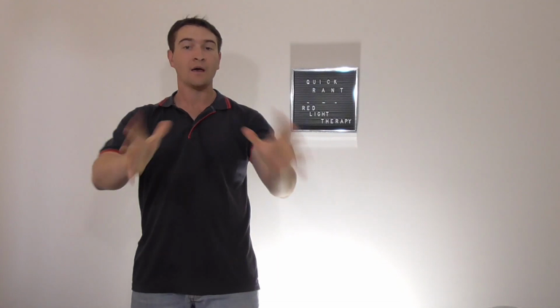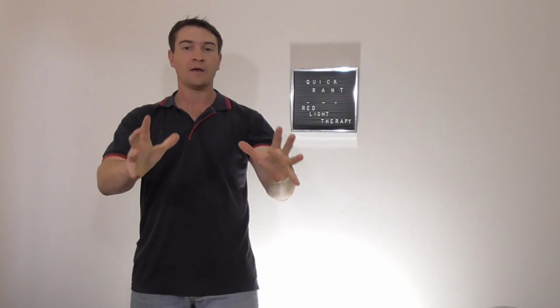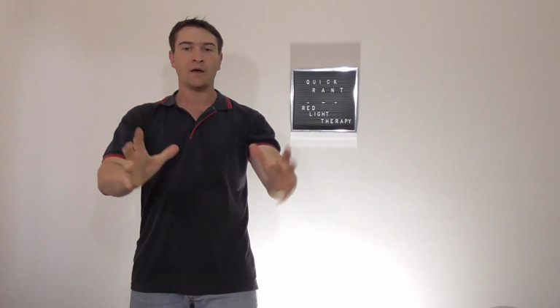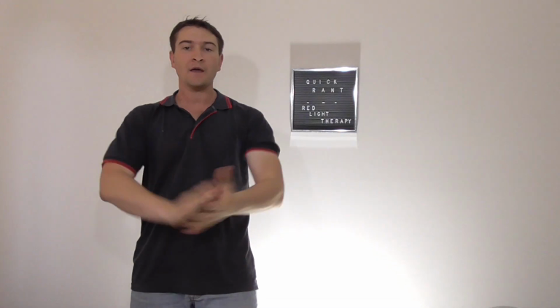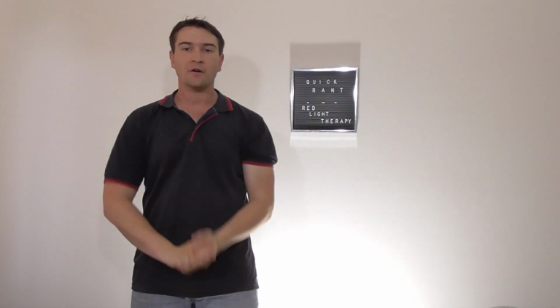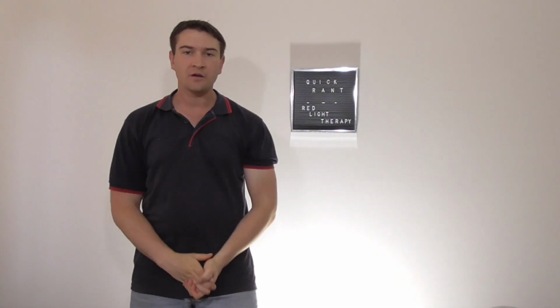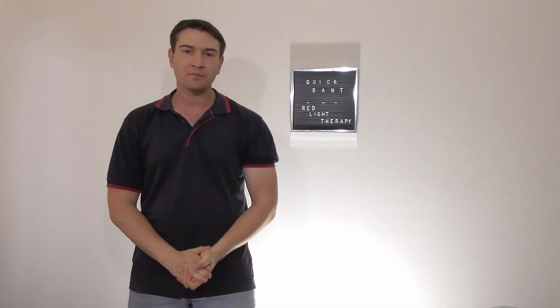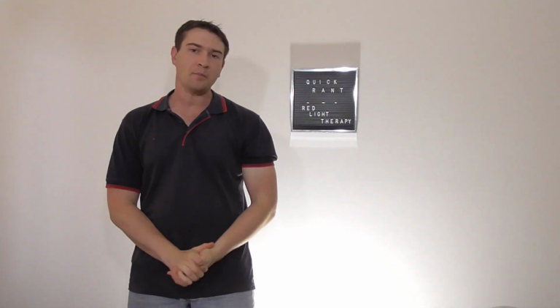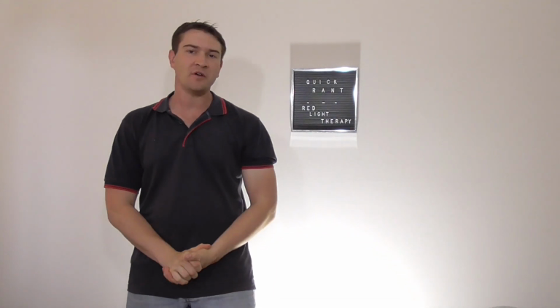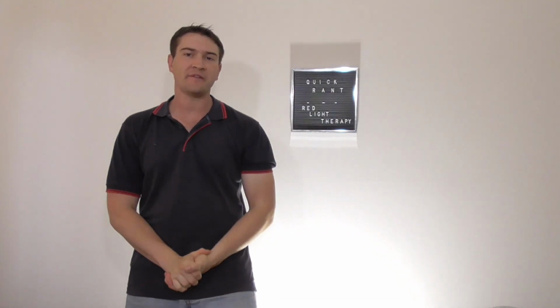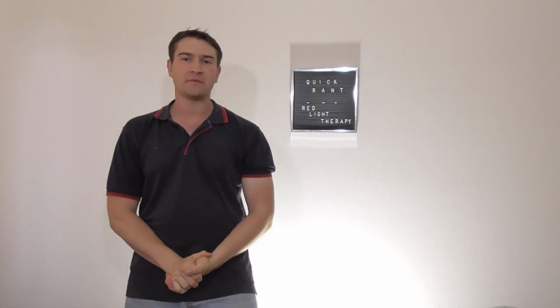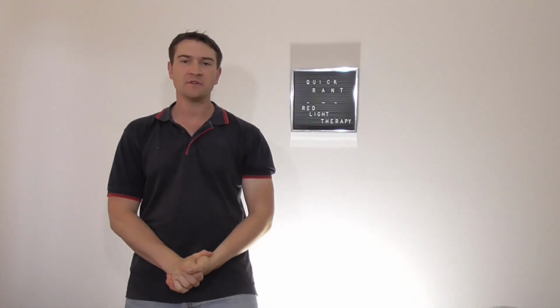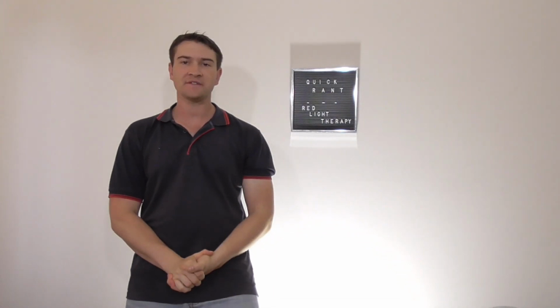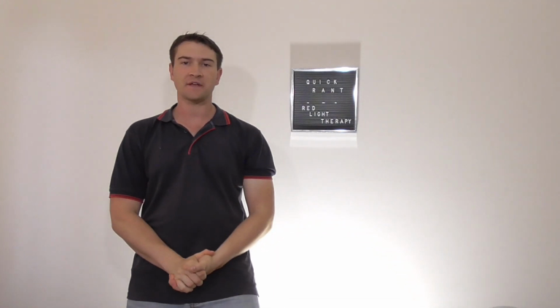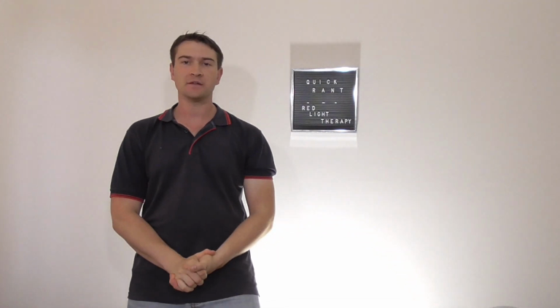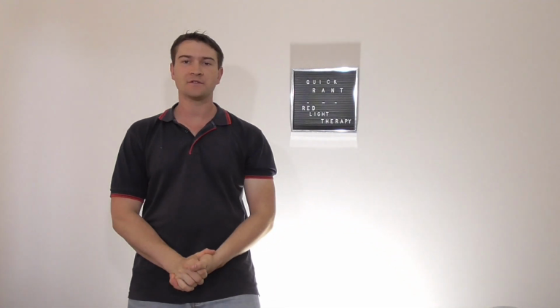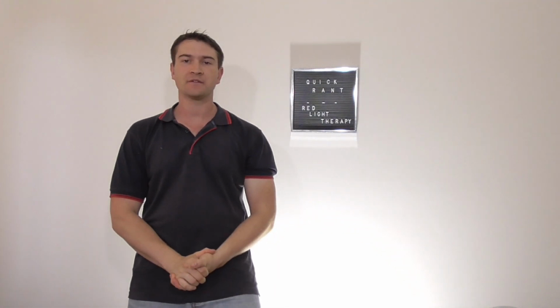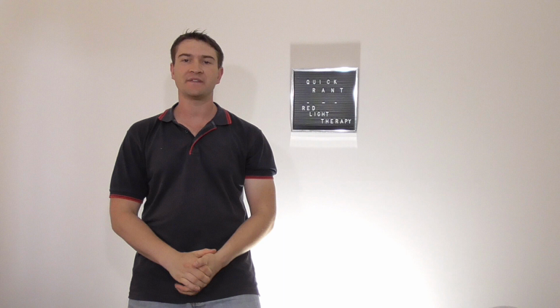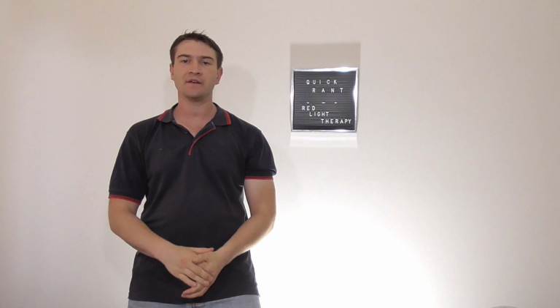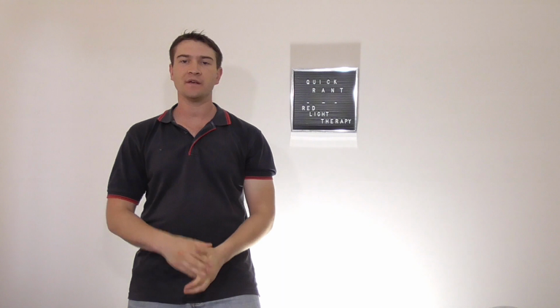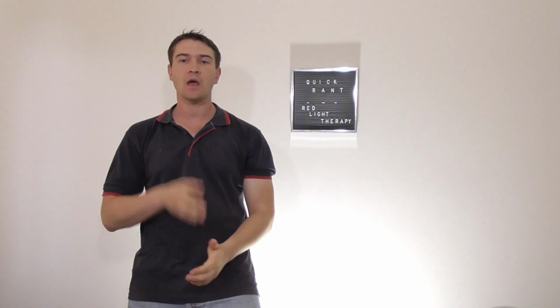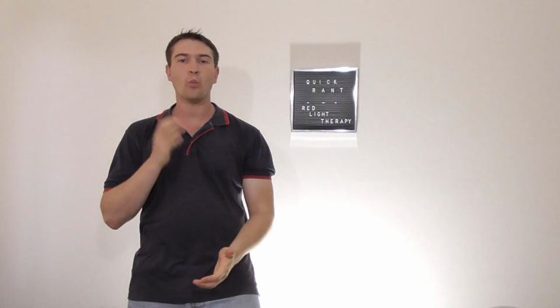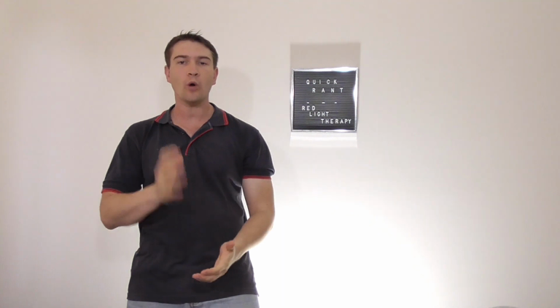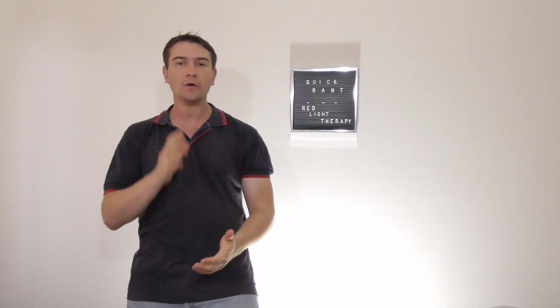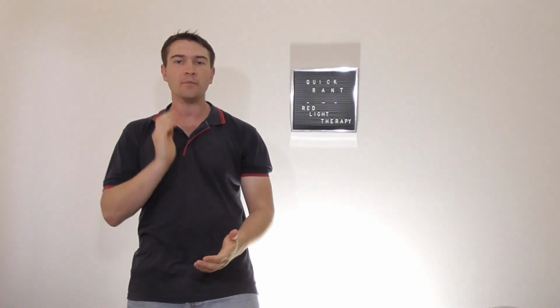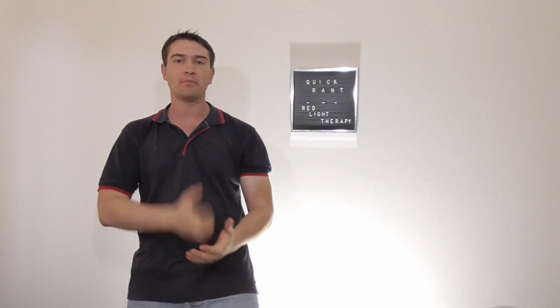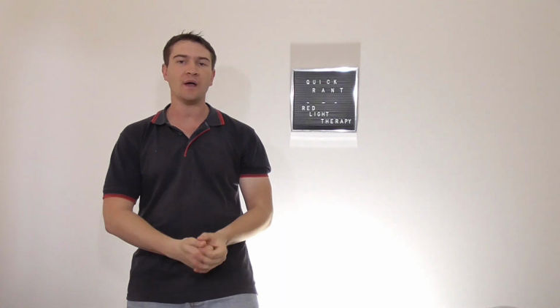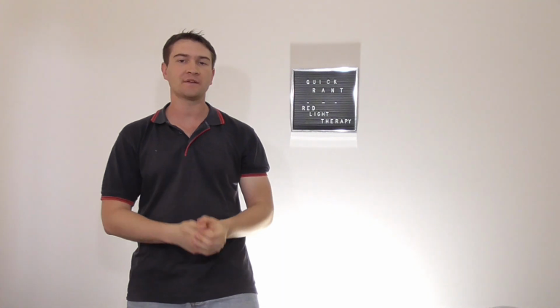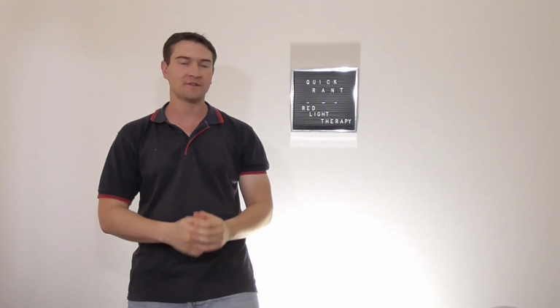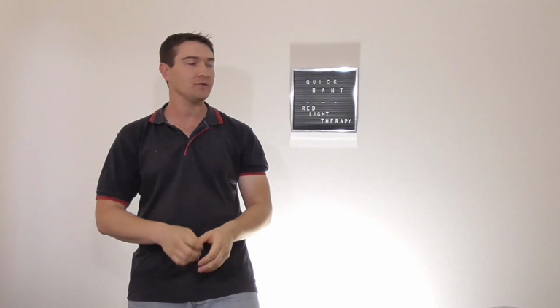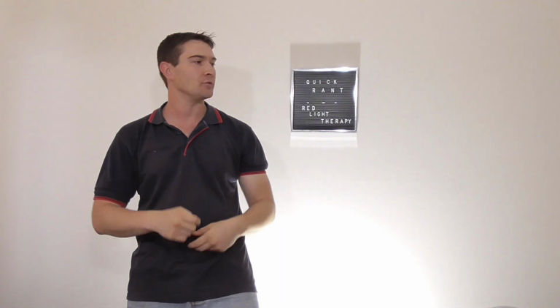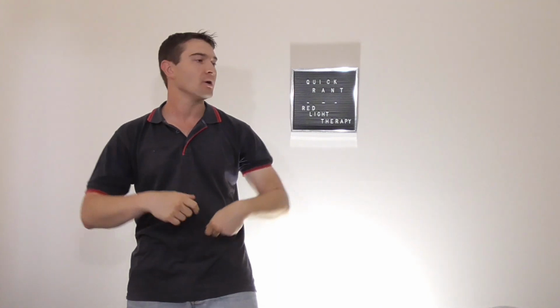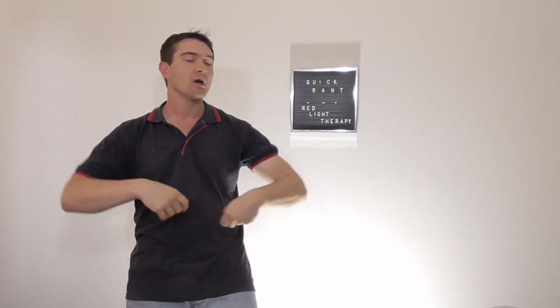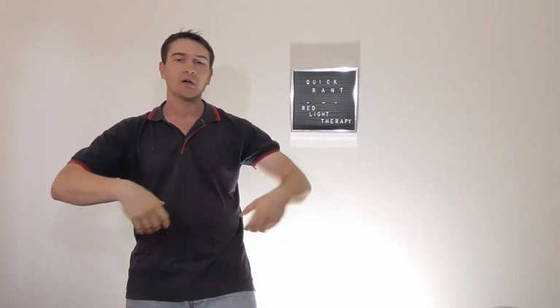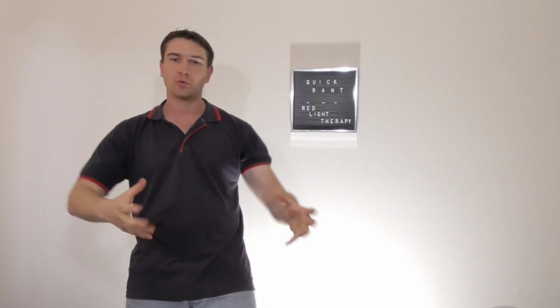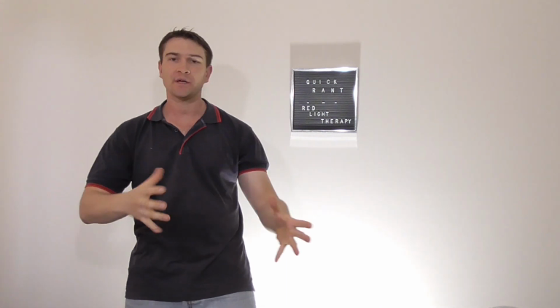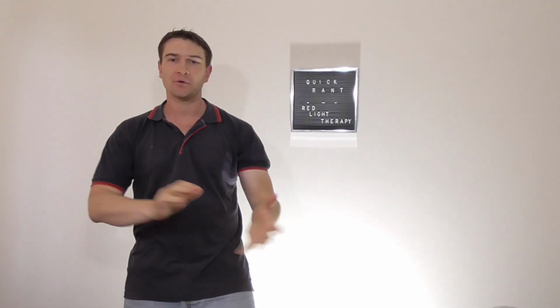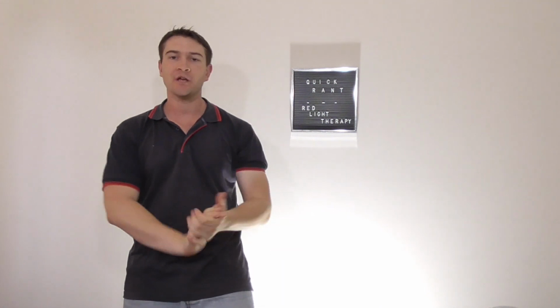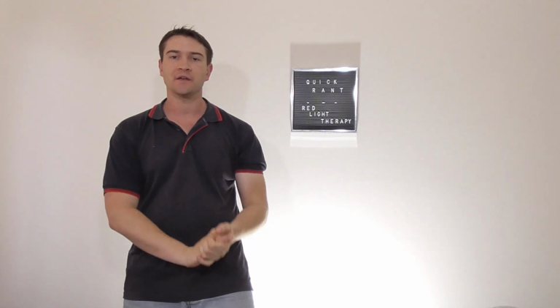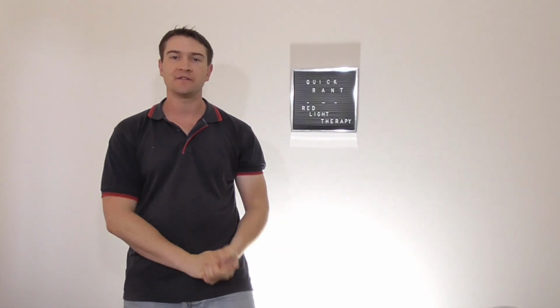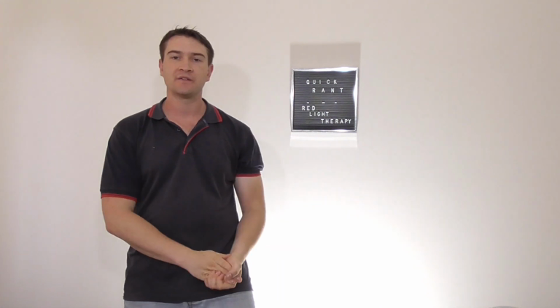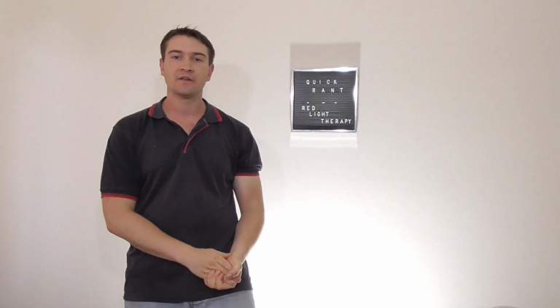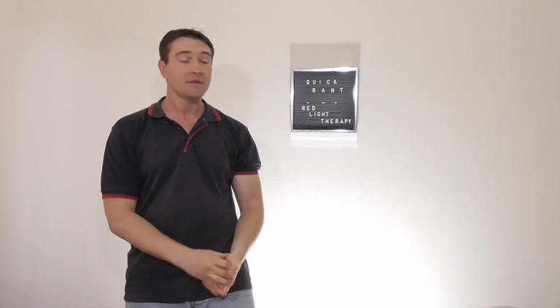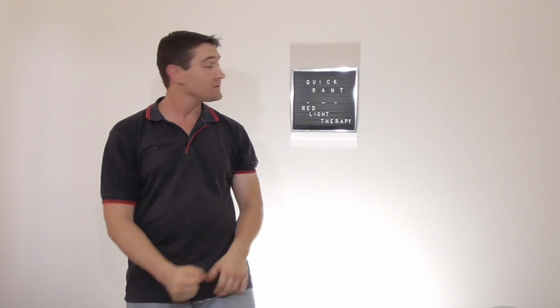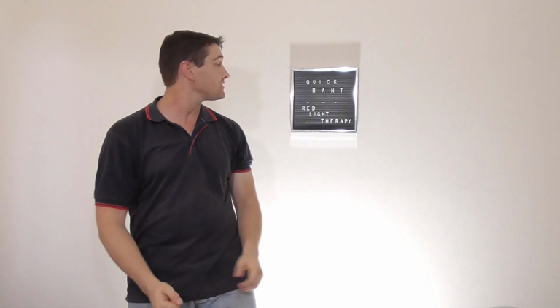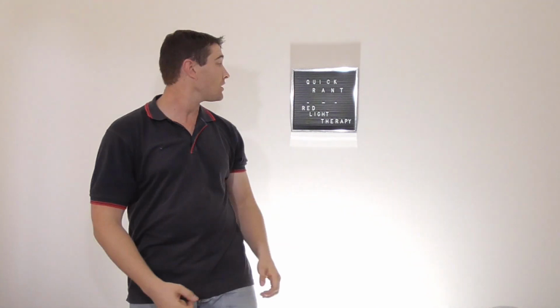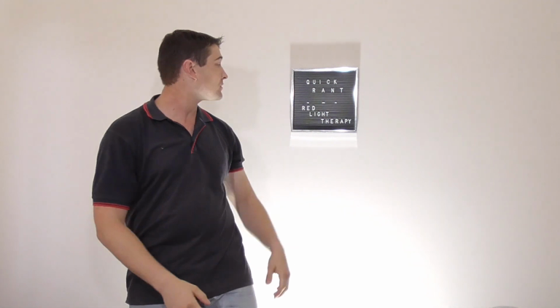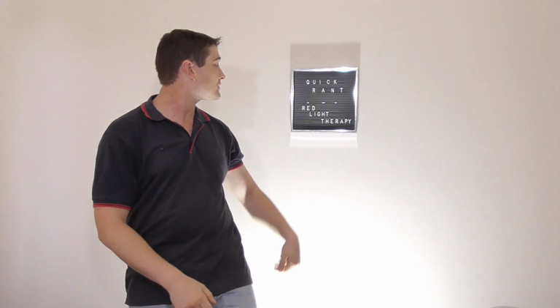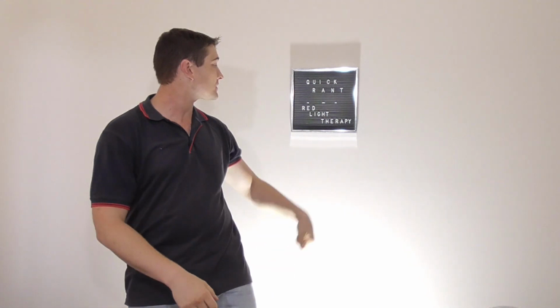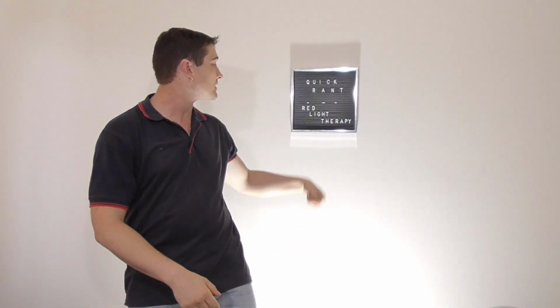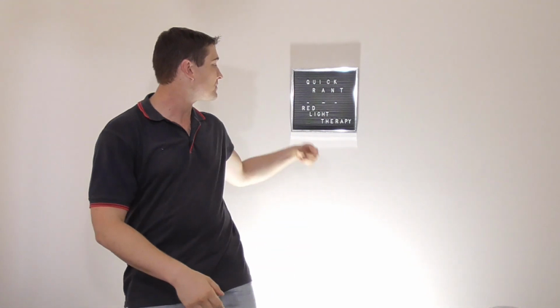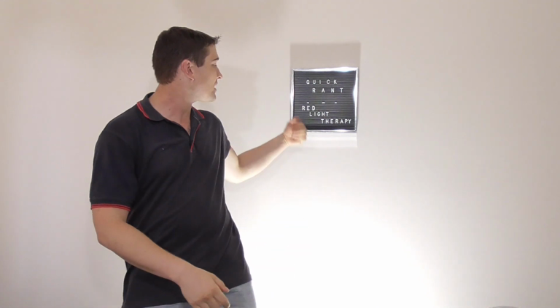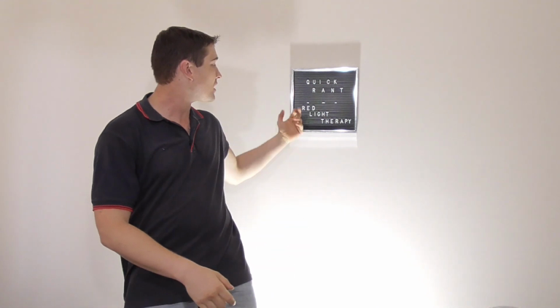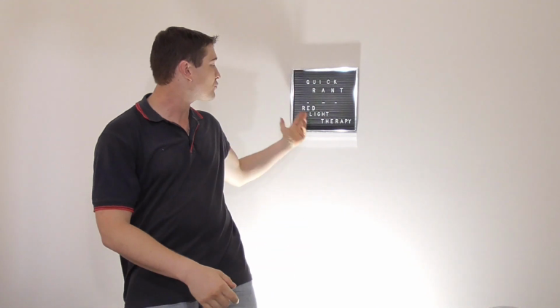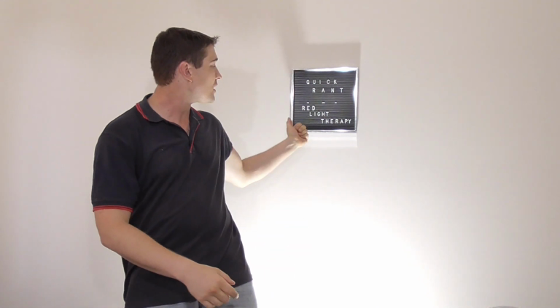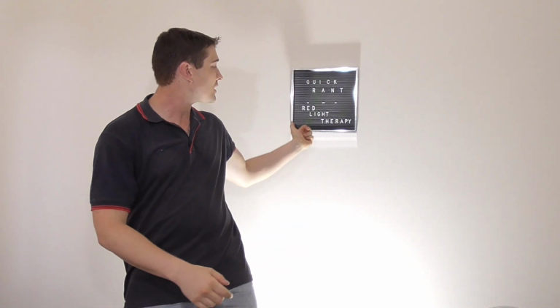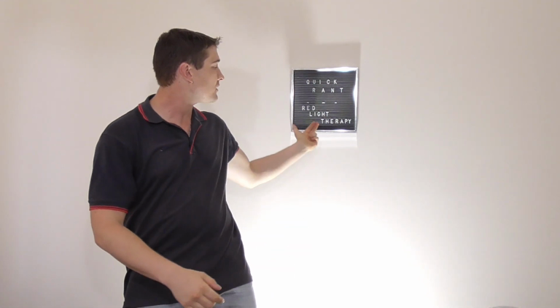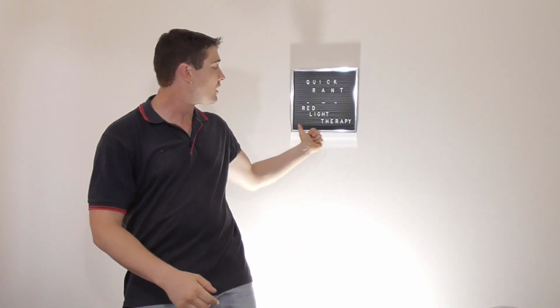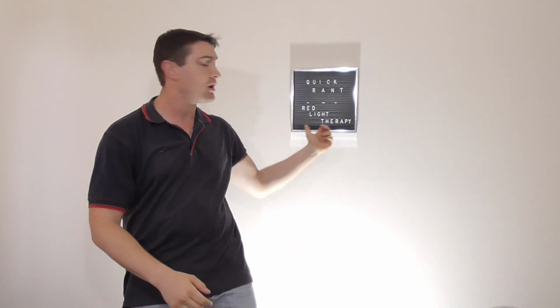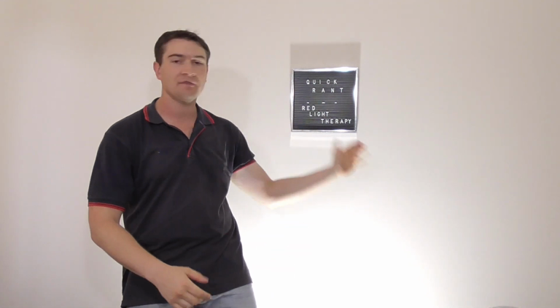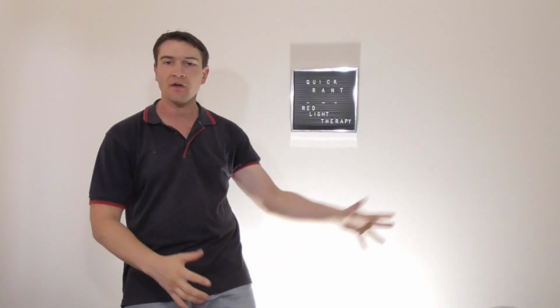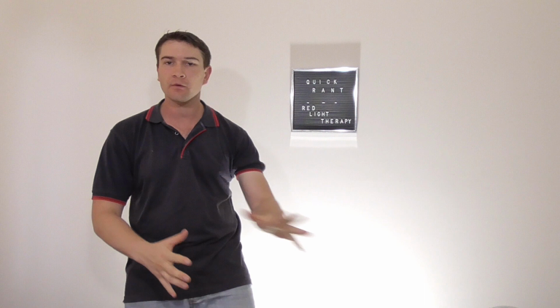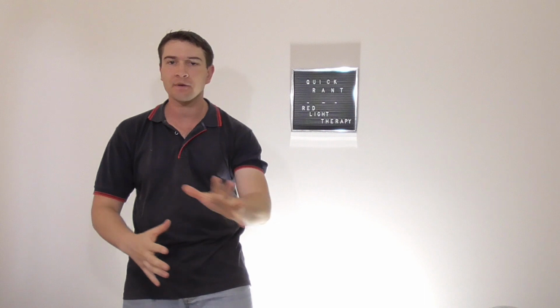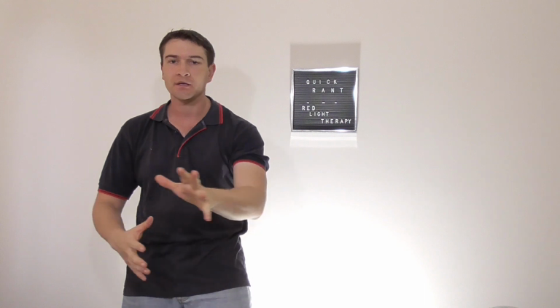Hey guys, Rob Murphy from Illistic Healing Choices here, and welcome back to Quick Rants. This time we're talking about Red Light Therapy.